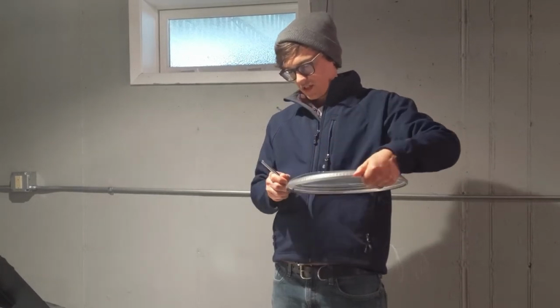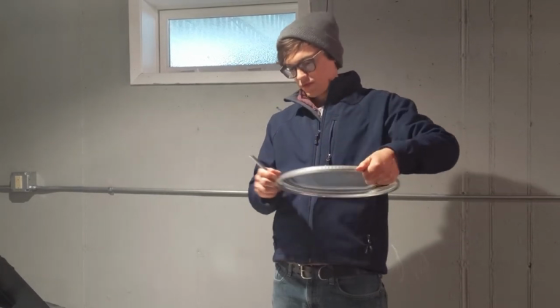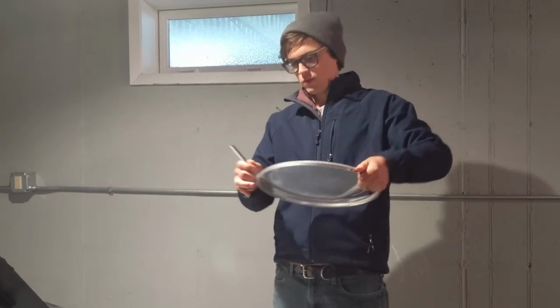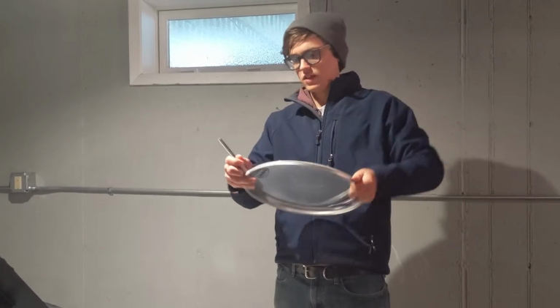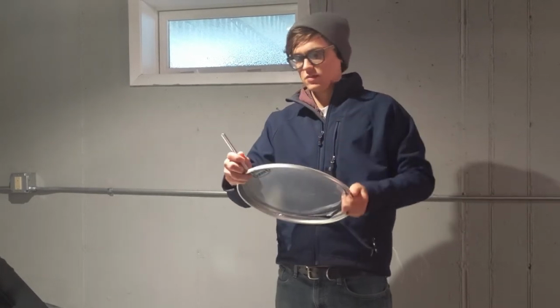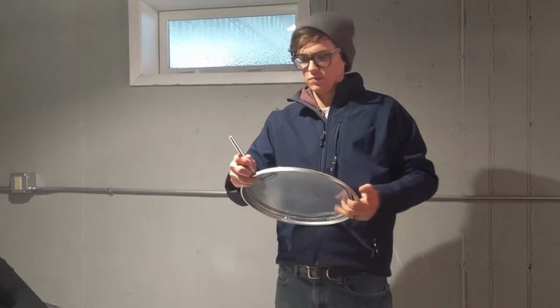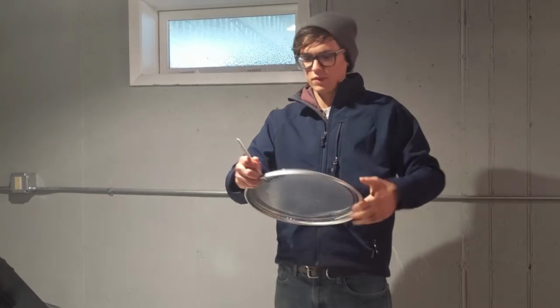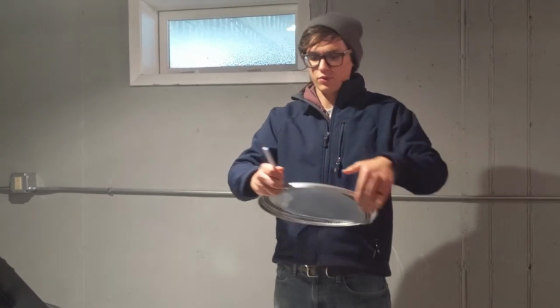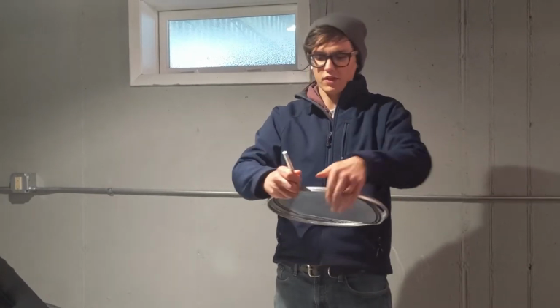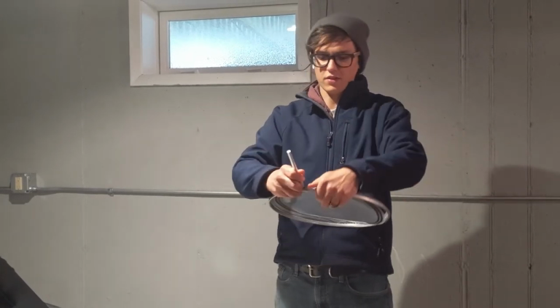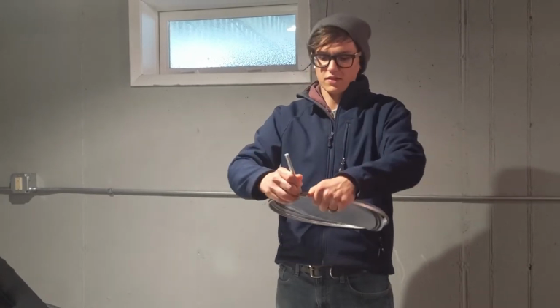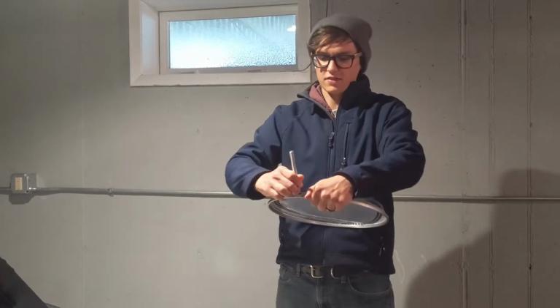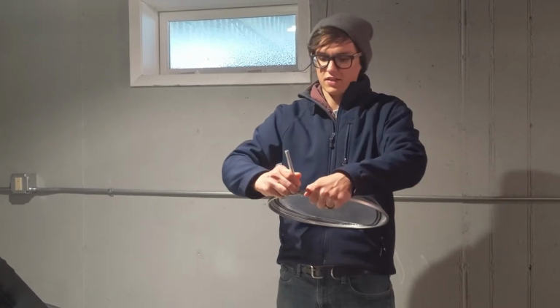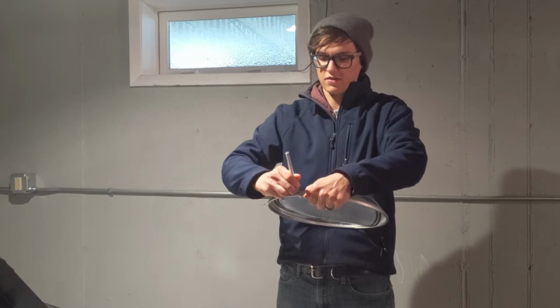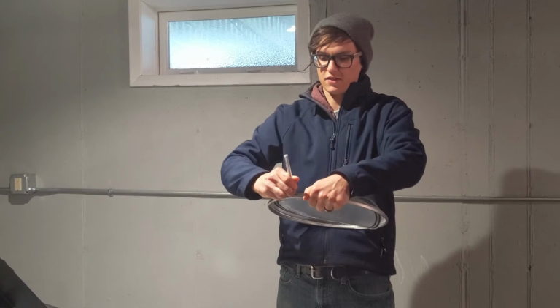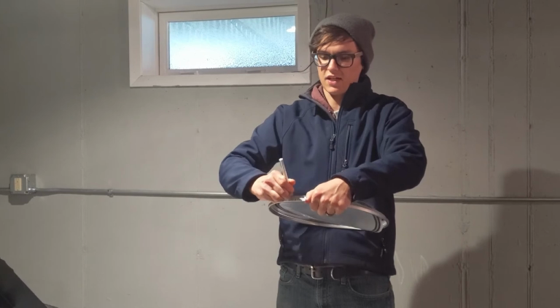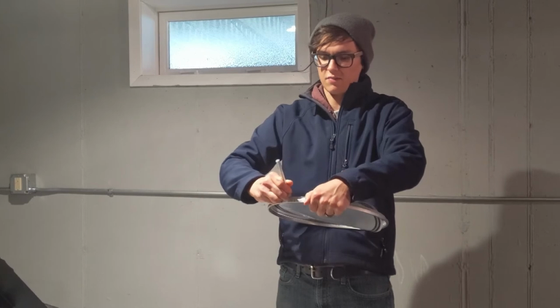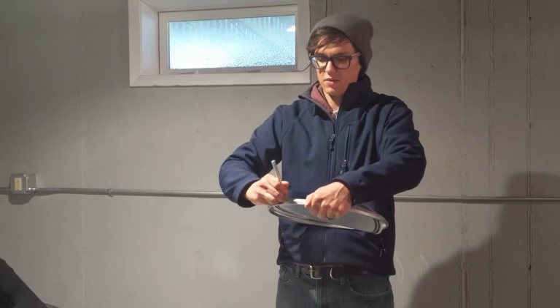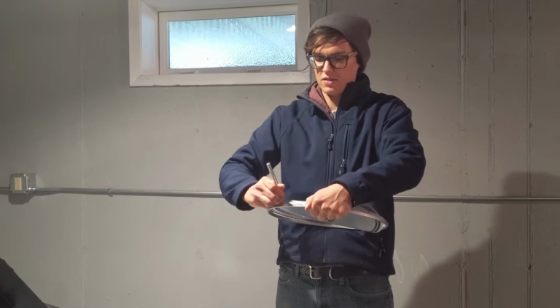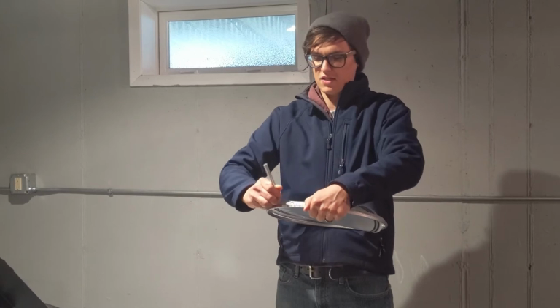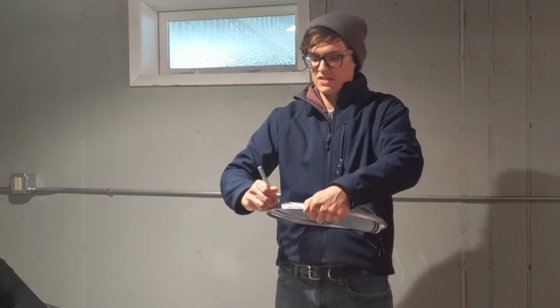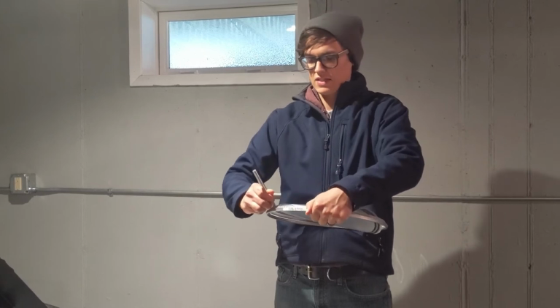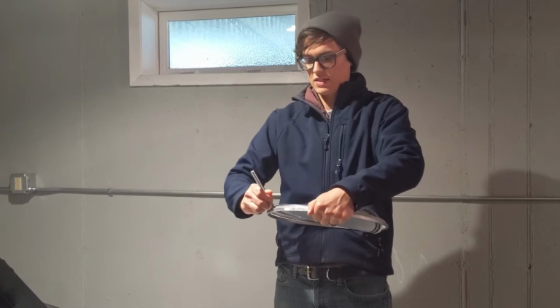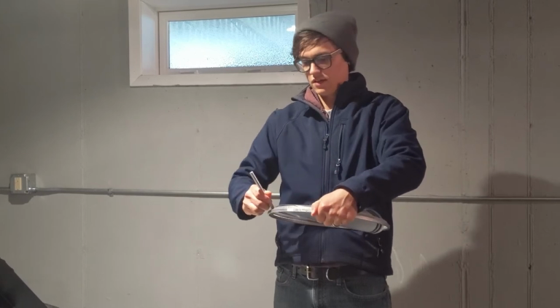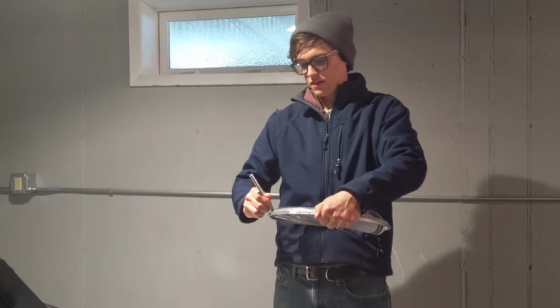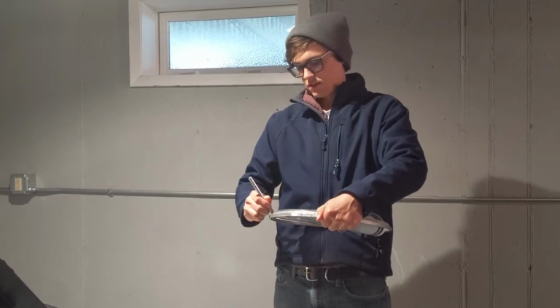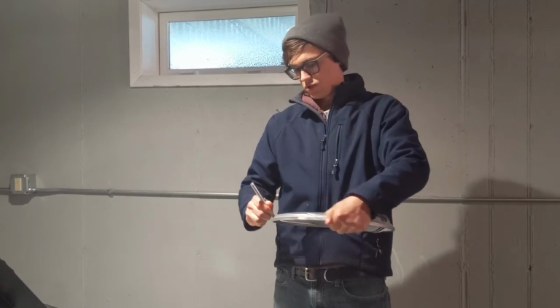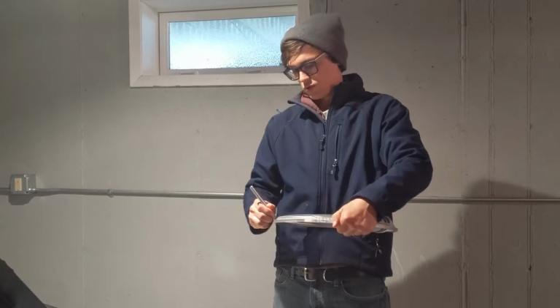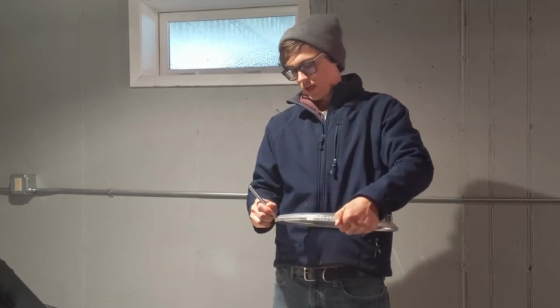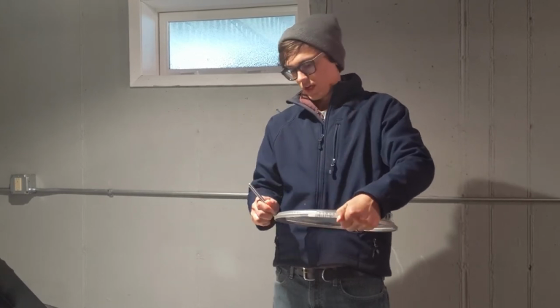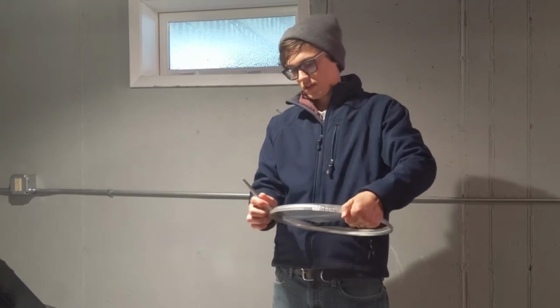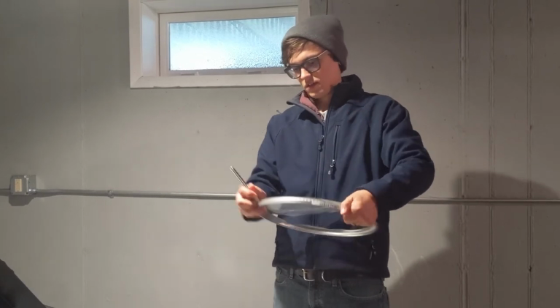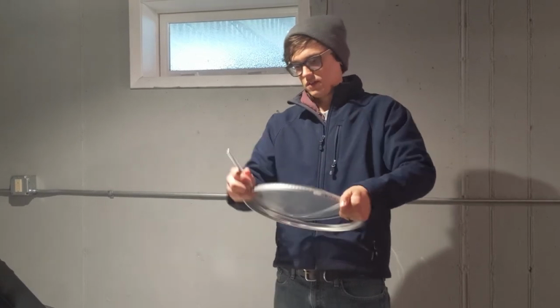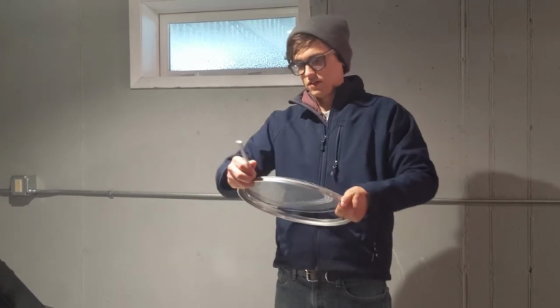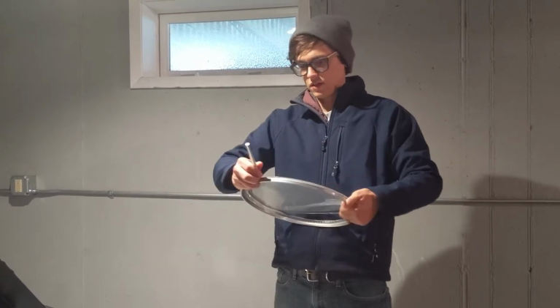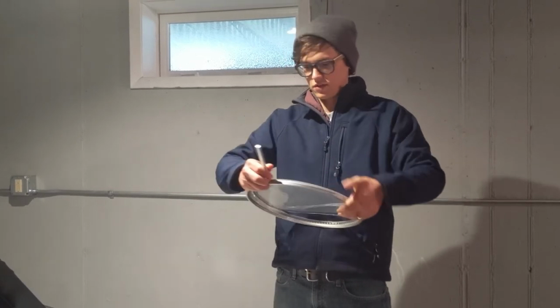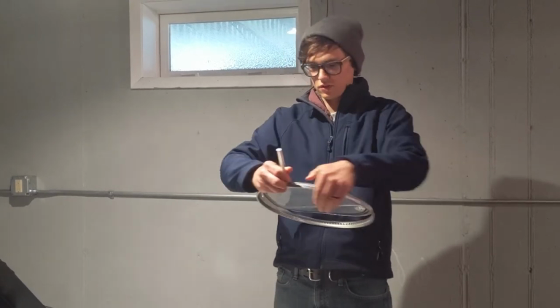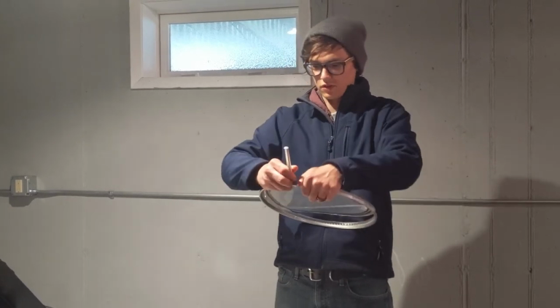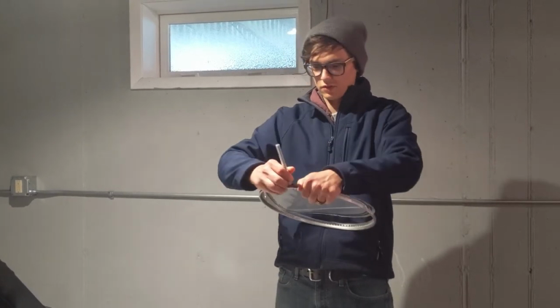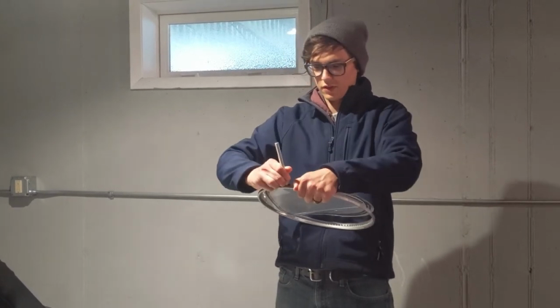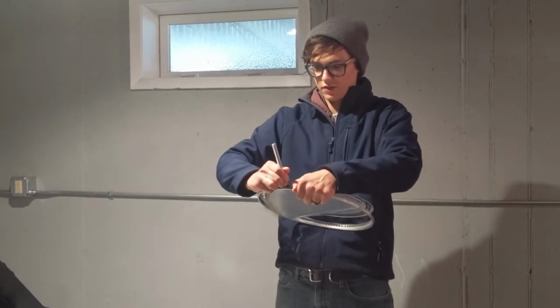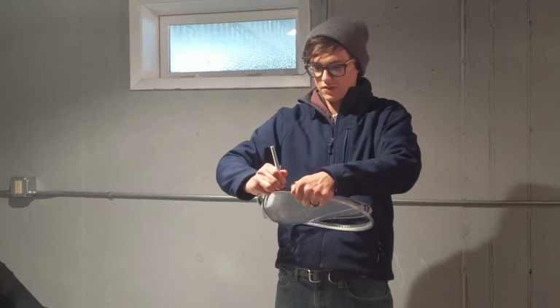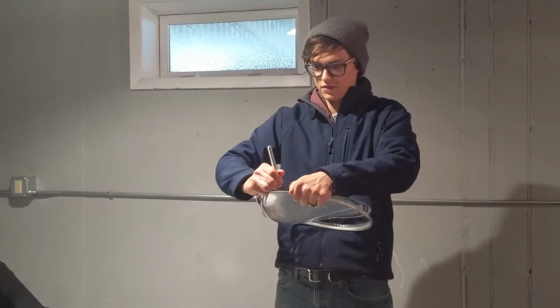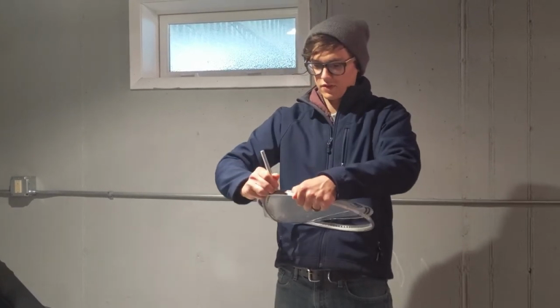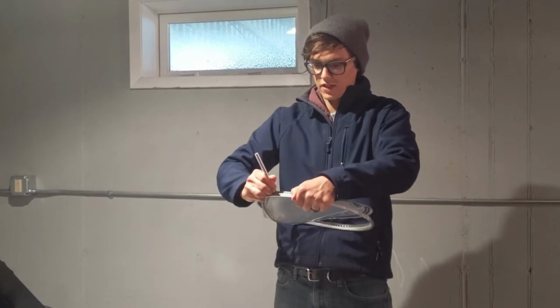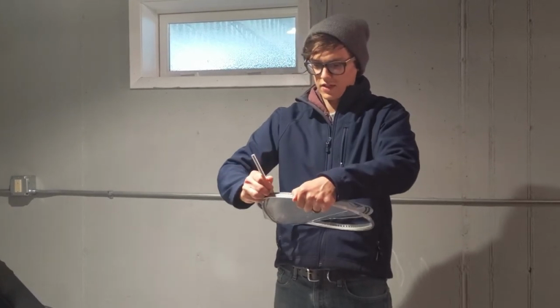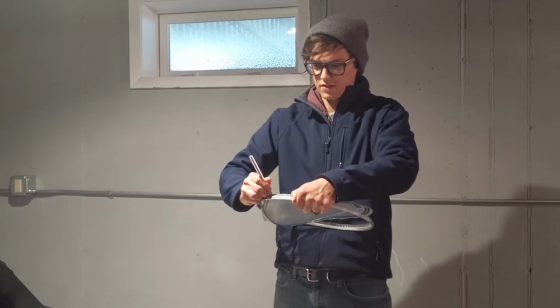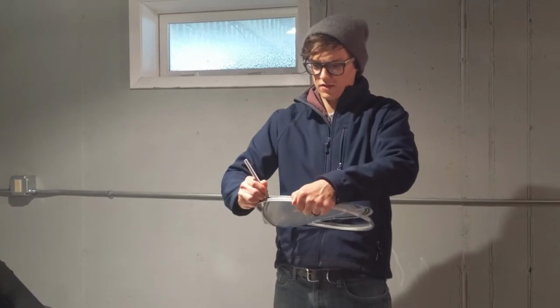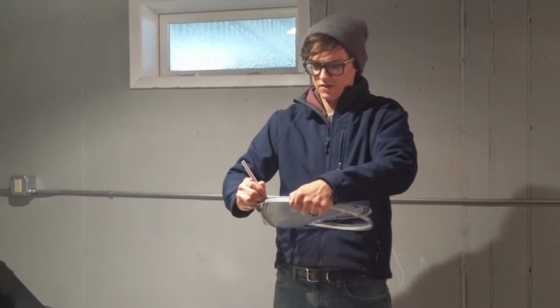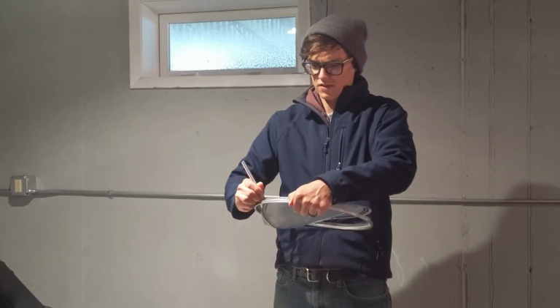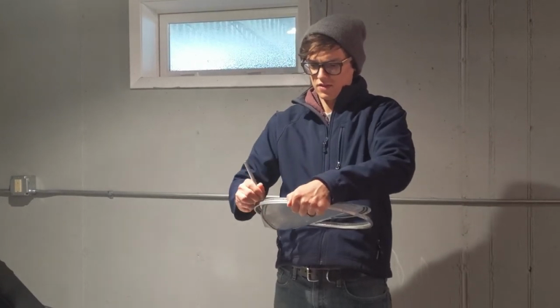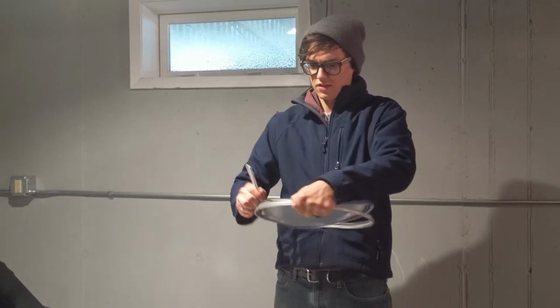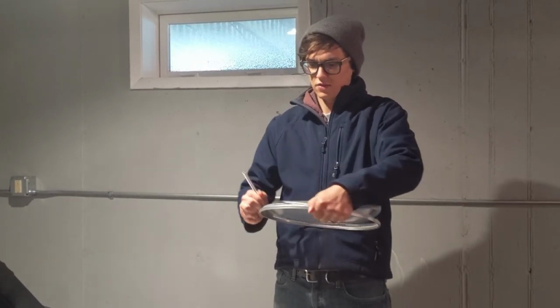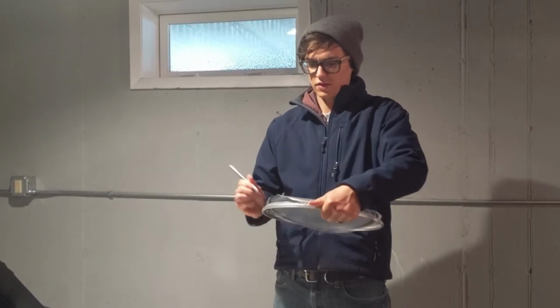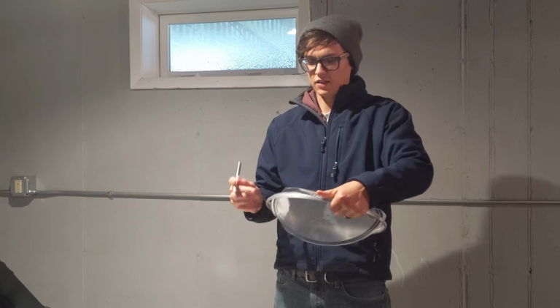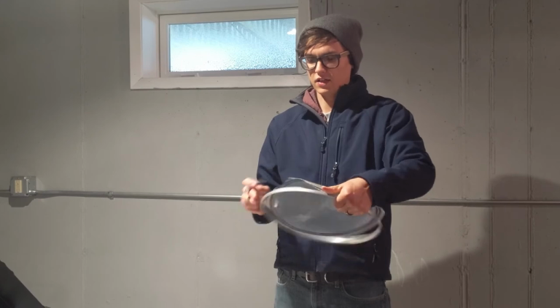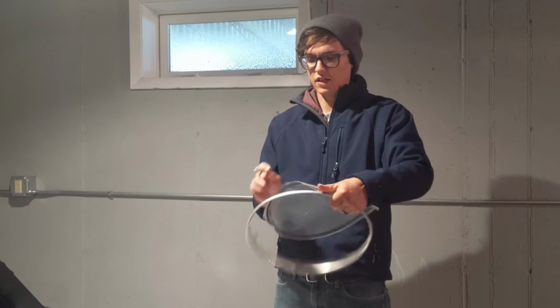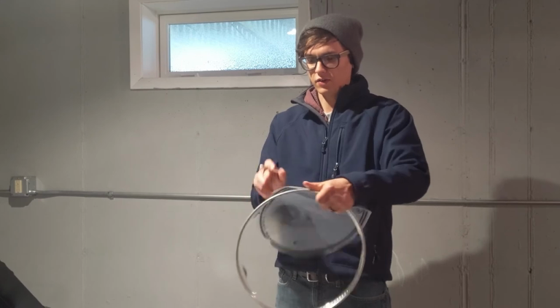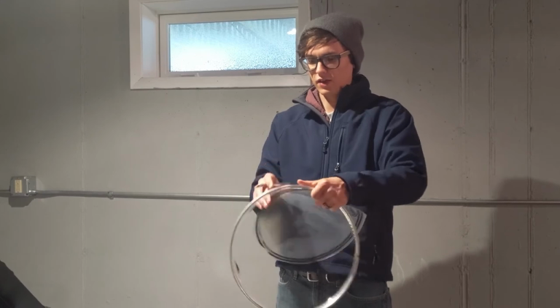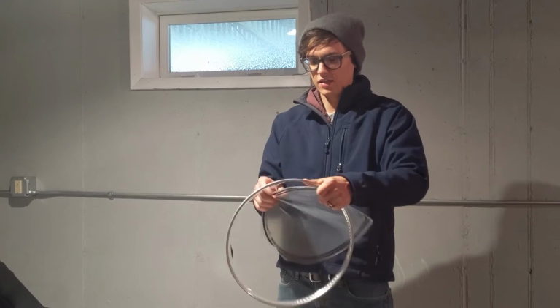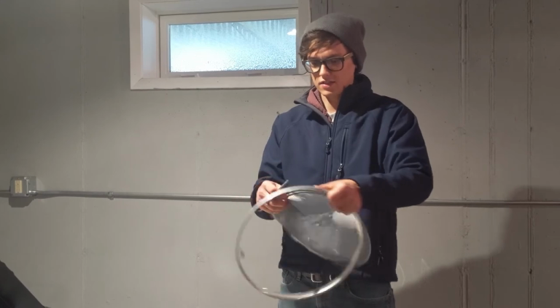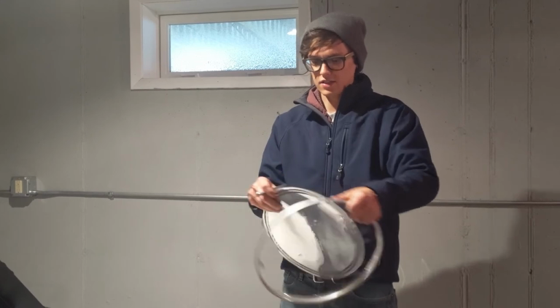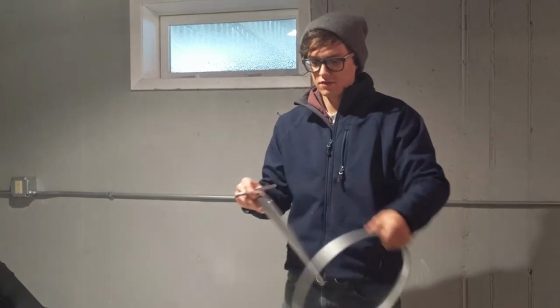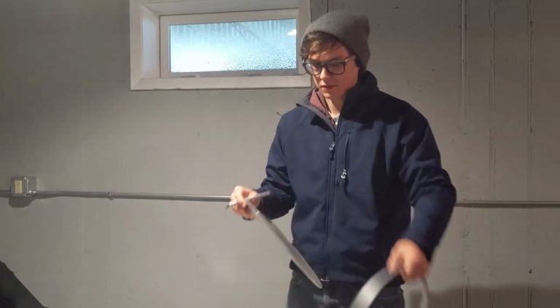If you want it to be pretty, just take your time — maybe draw a circle around it so that you can cut it out nice and even.